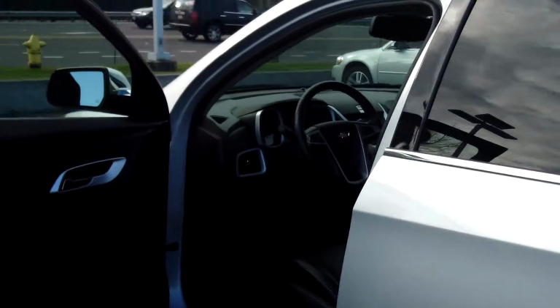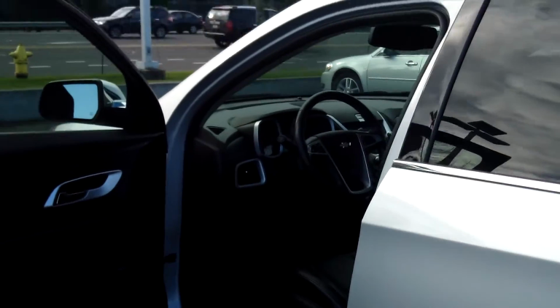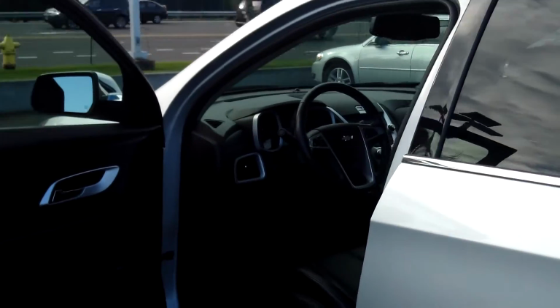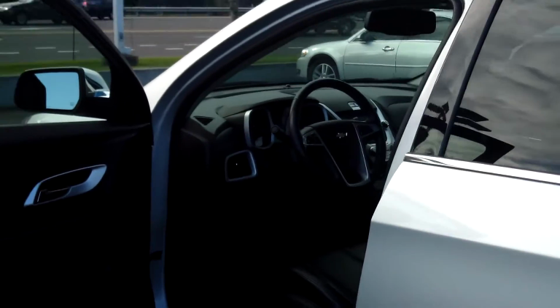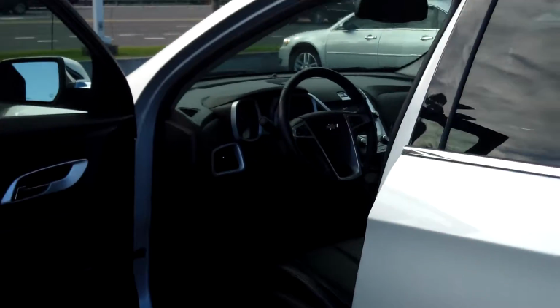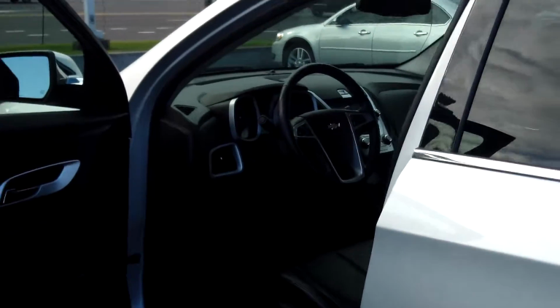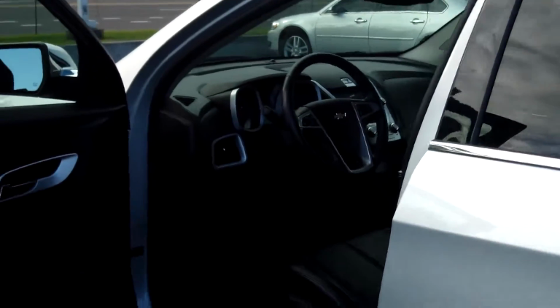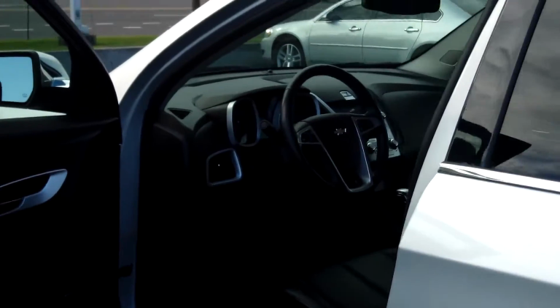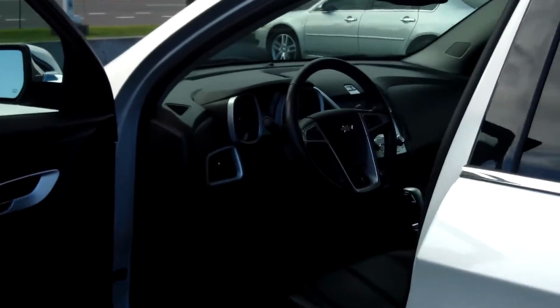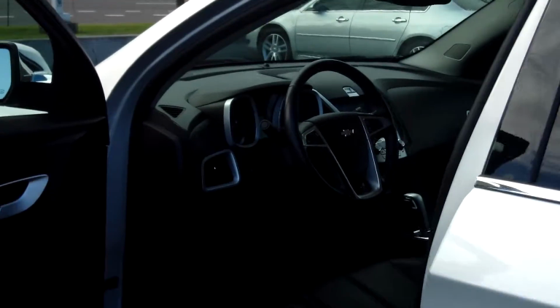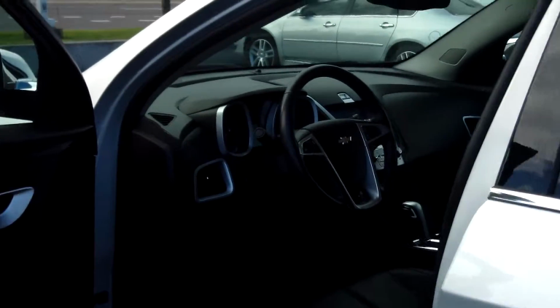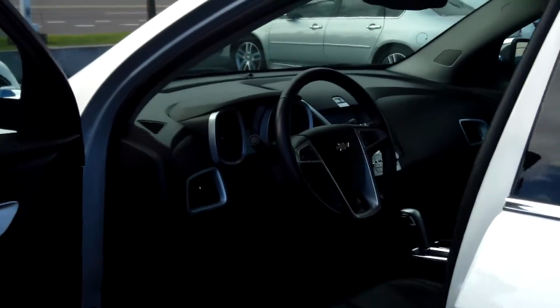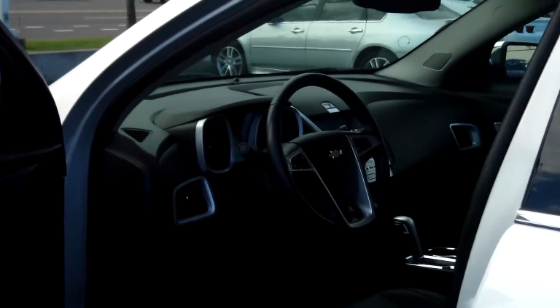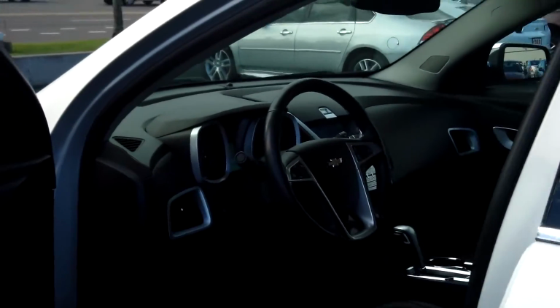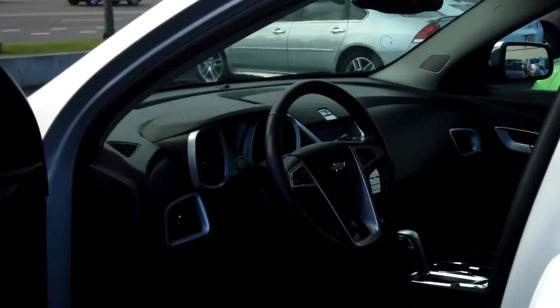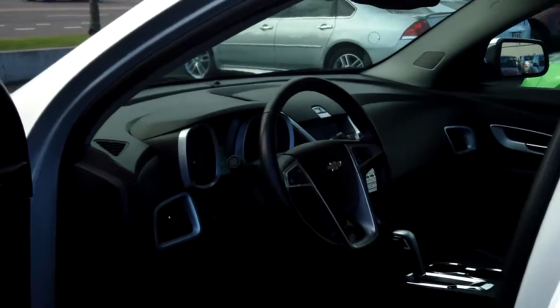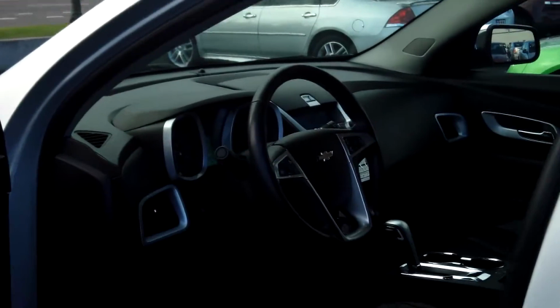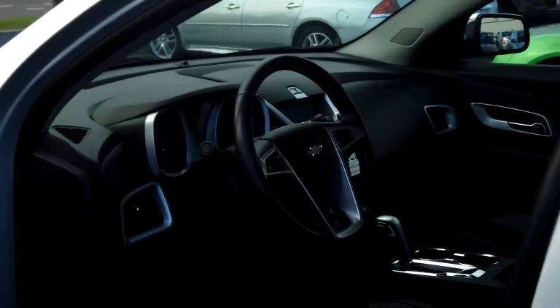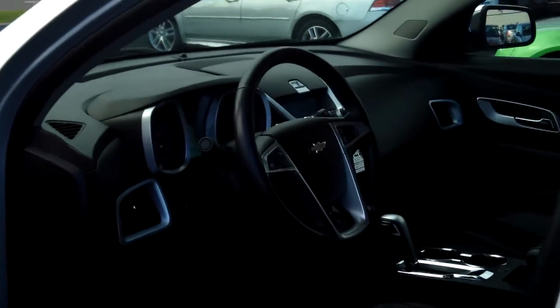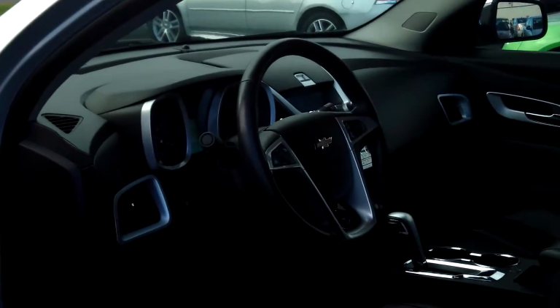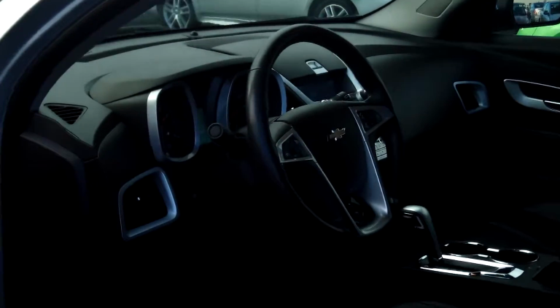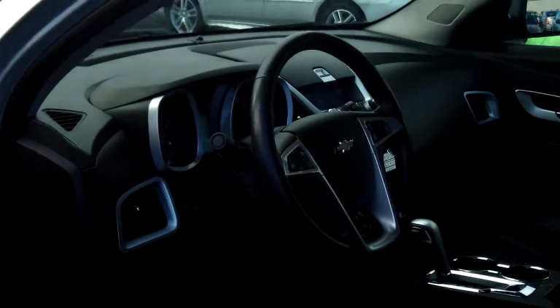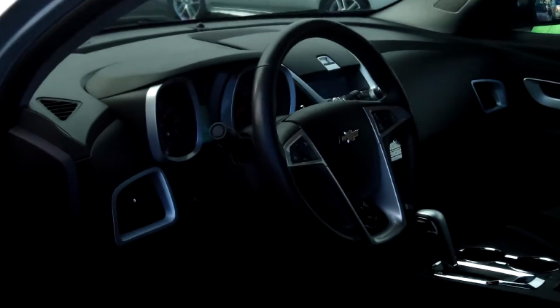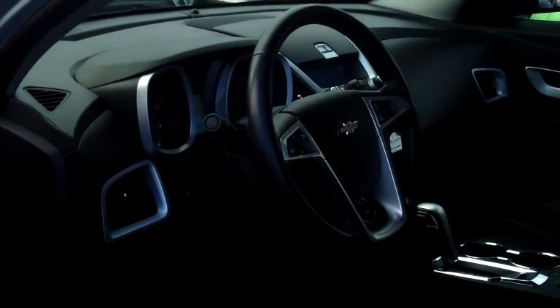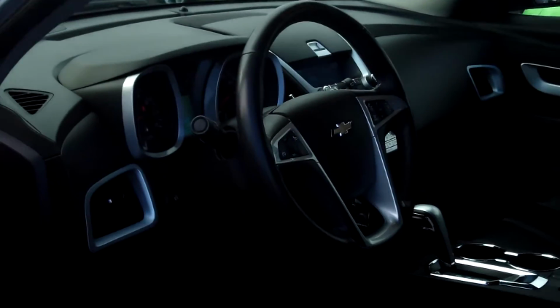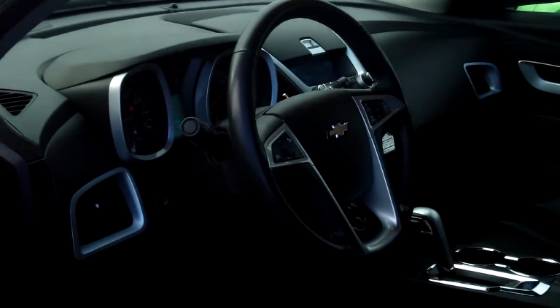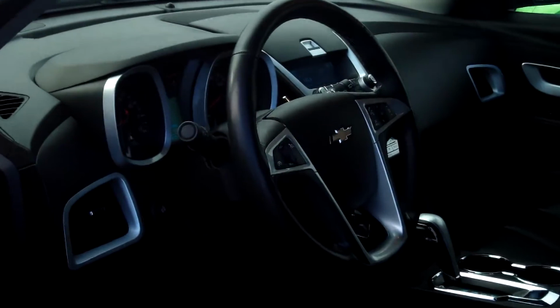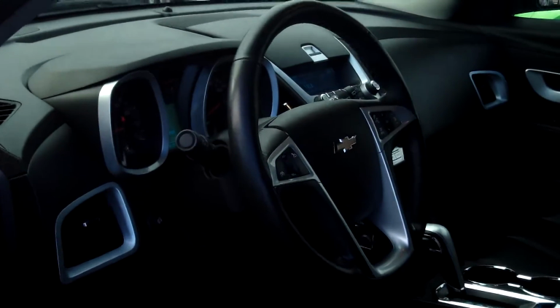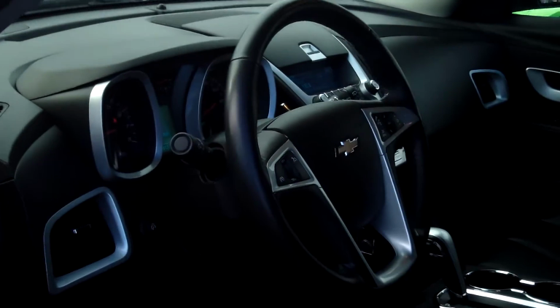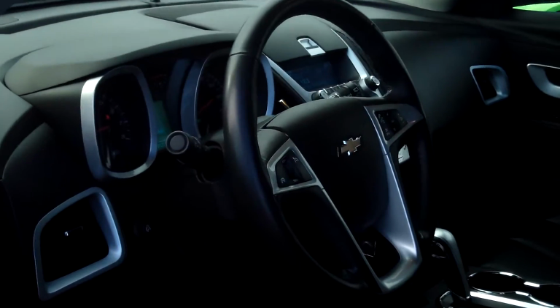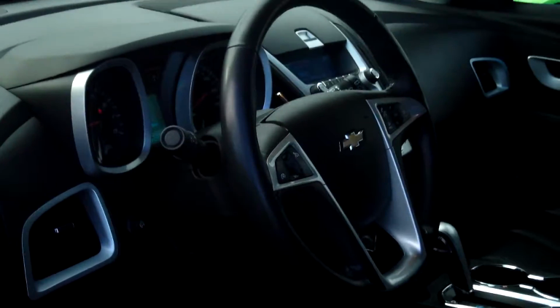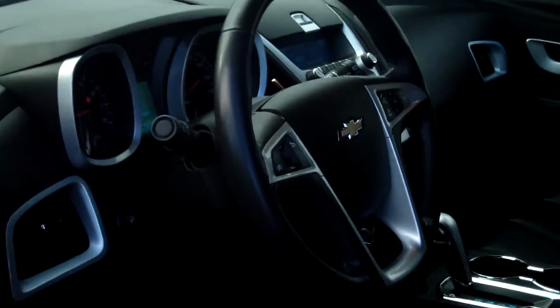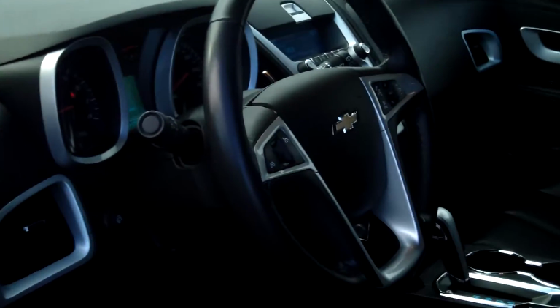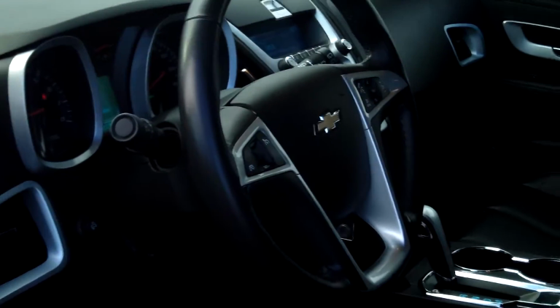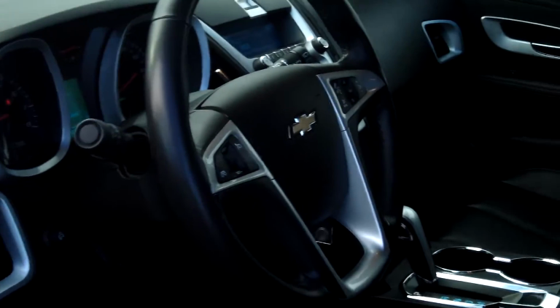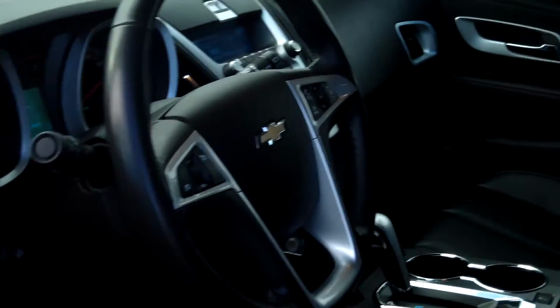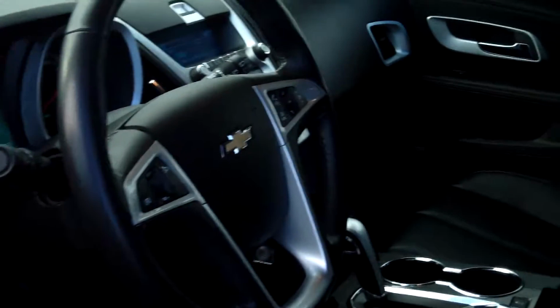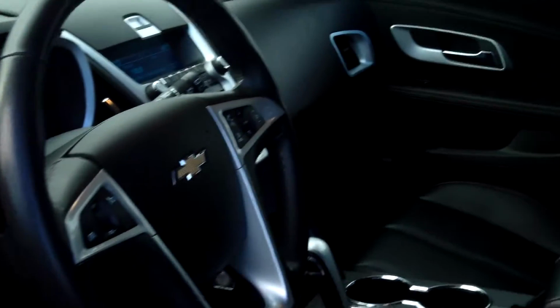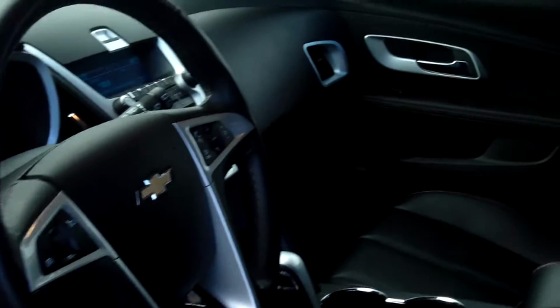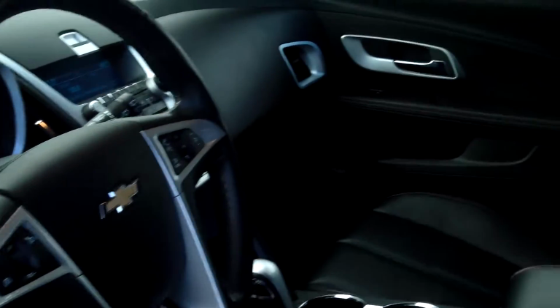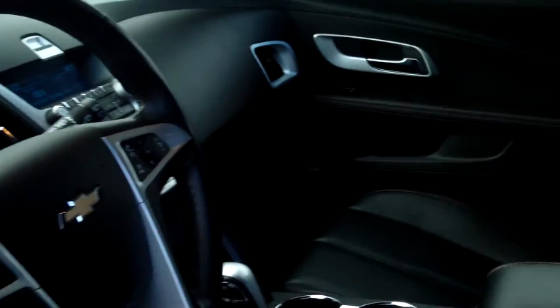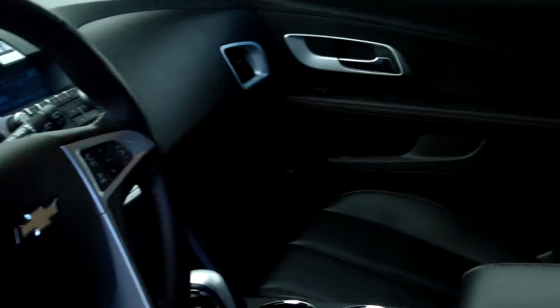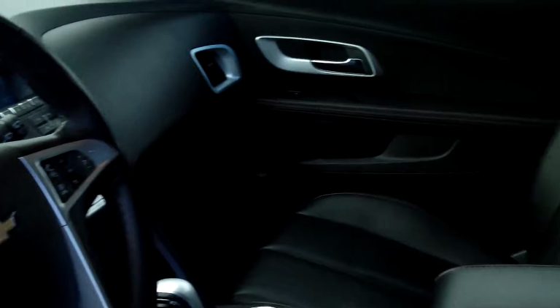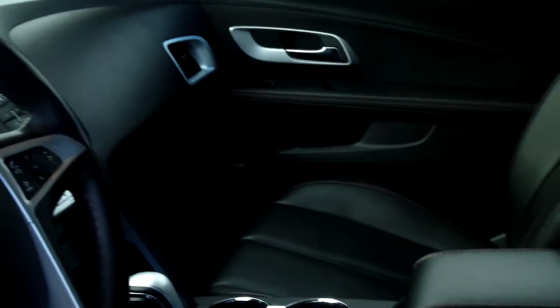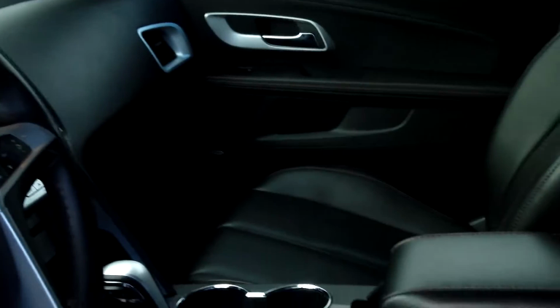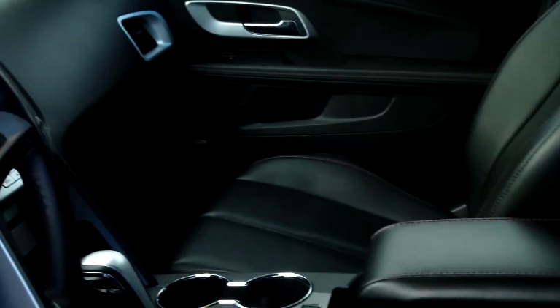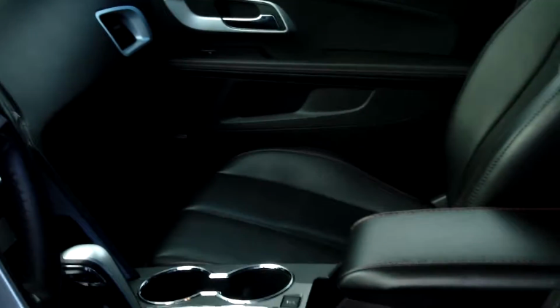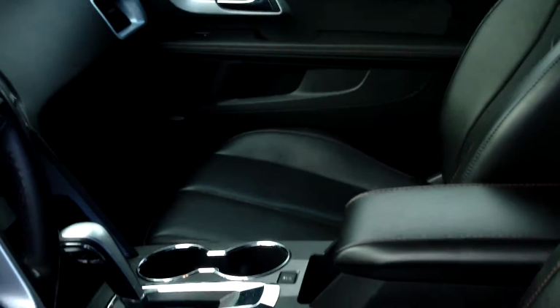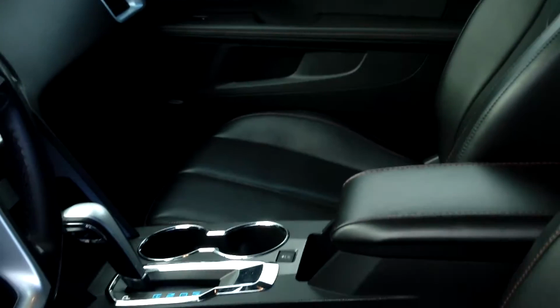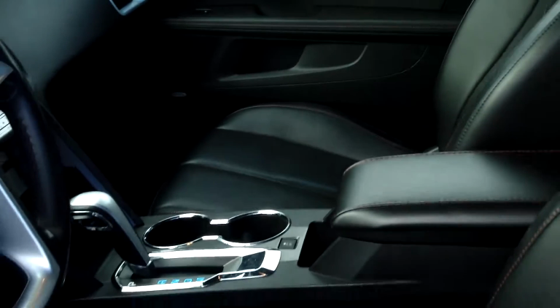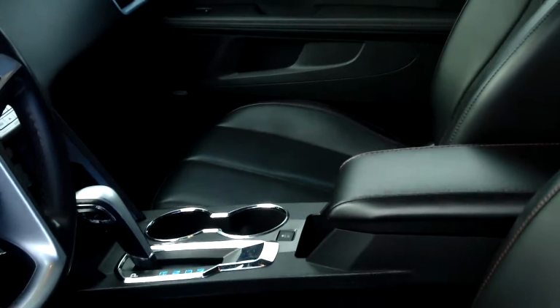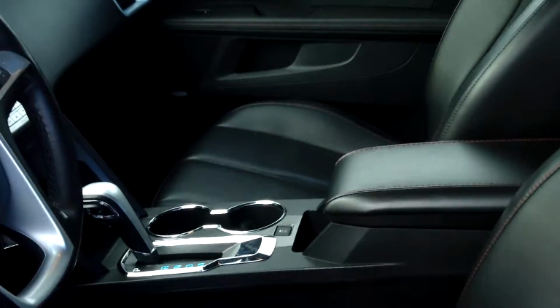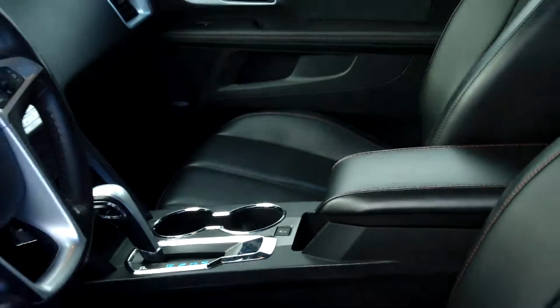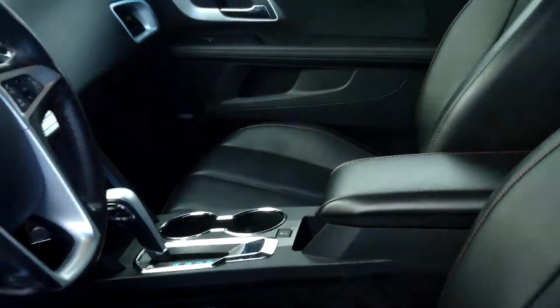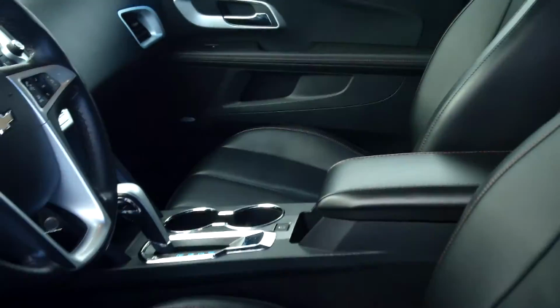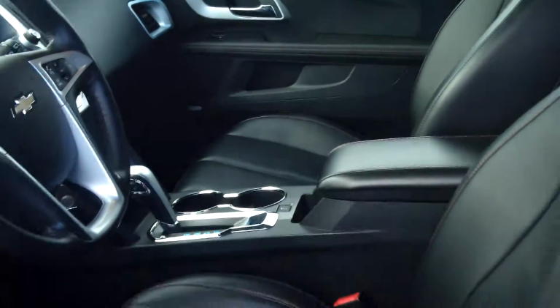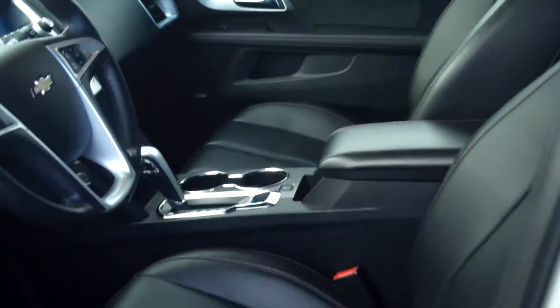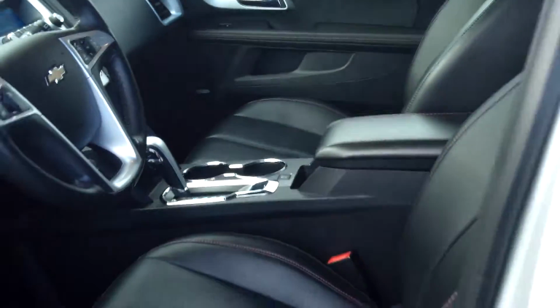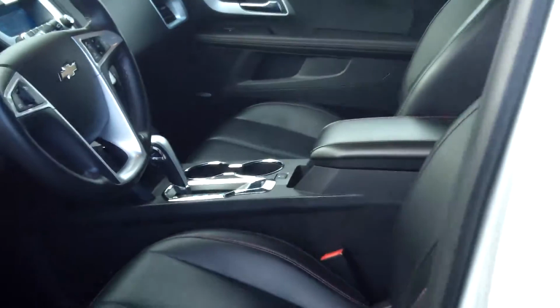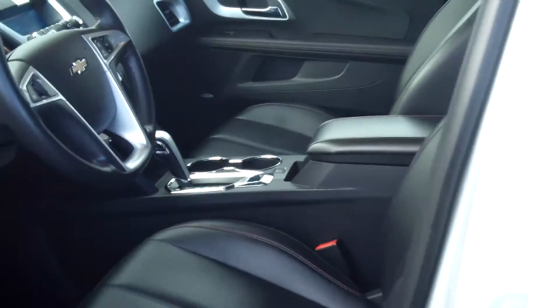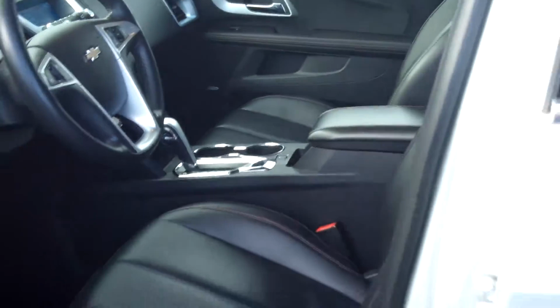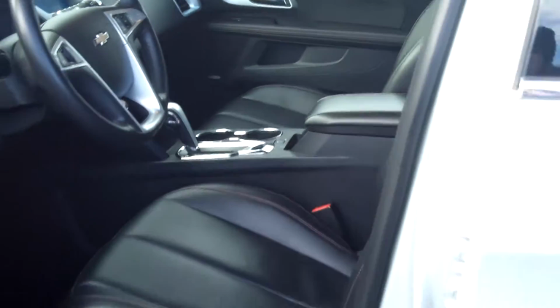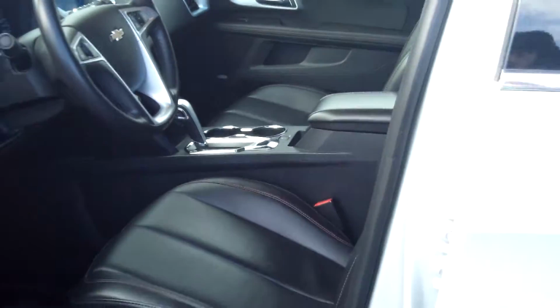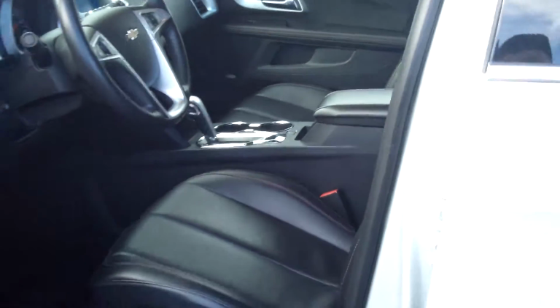It also has a premium sound system, XM satellite, power windows, power door locks, power seat, and single disc MP3.